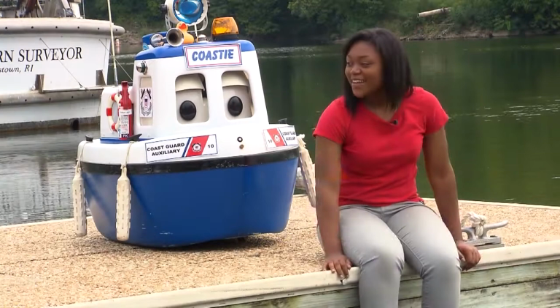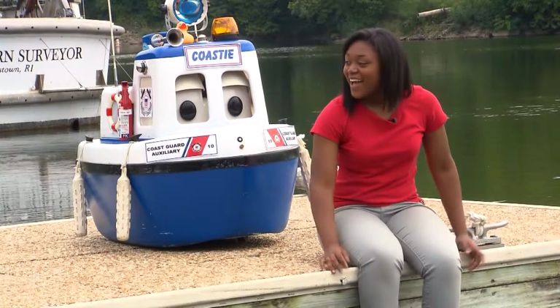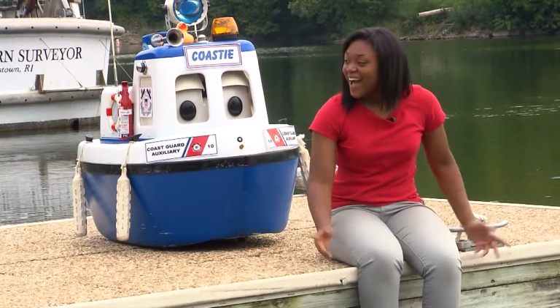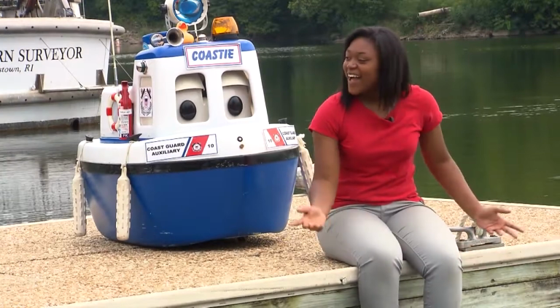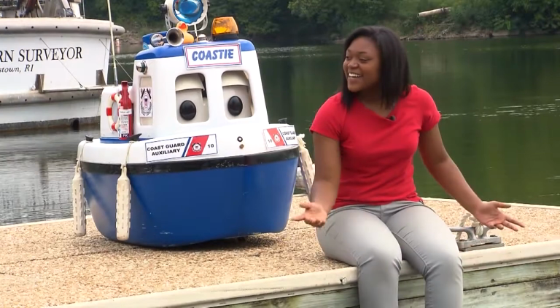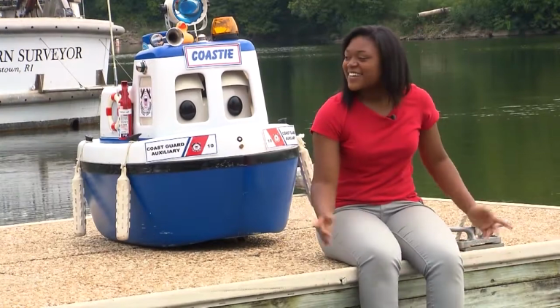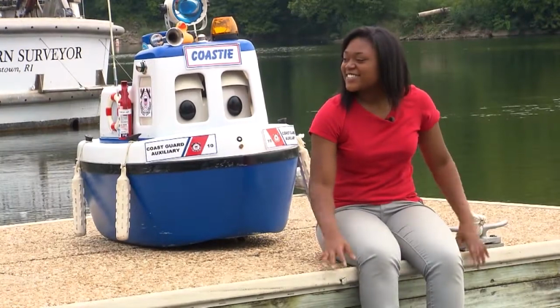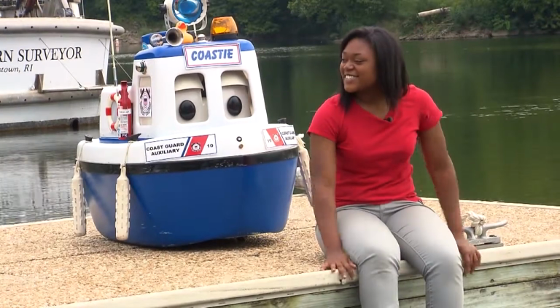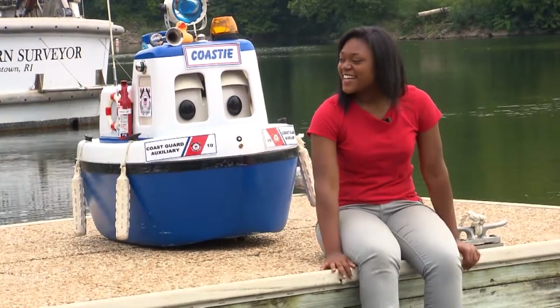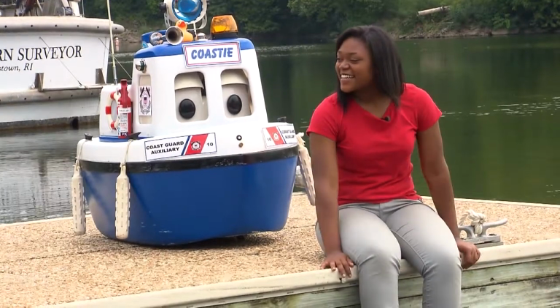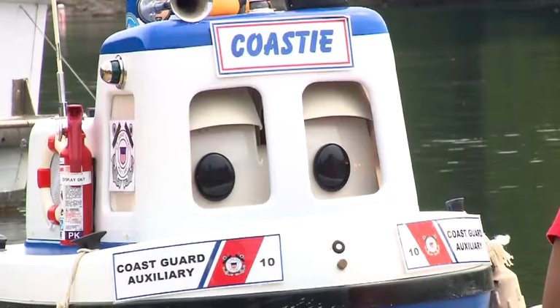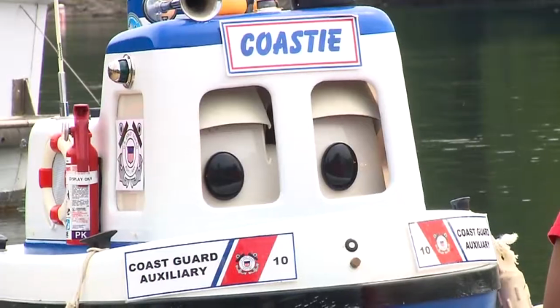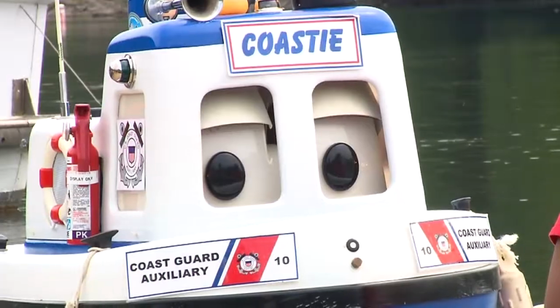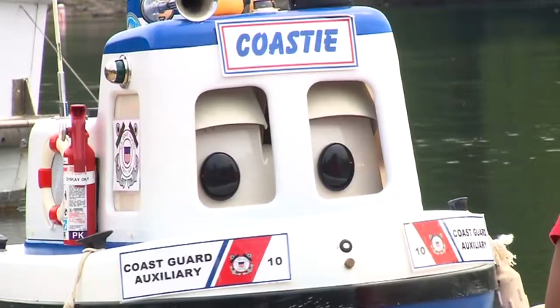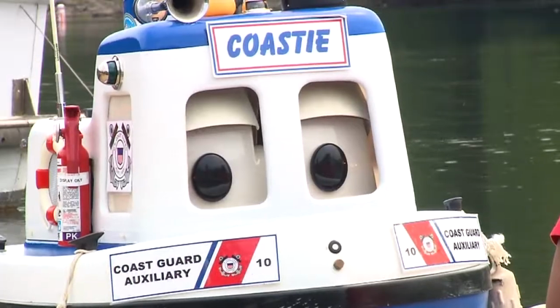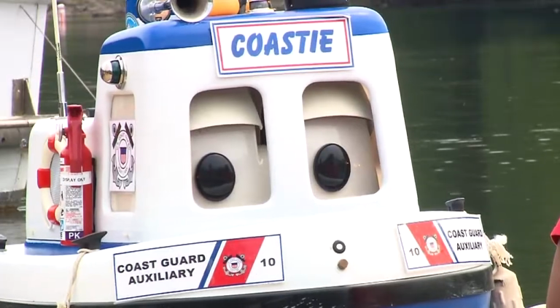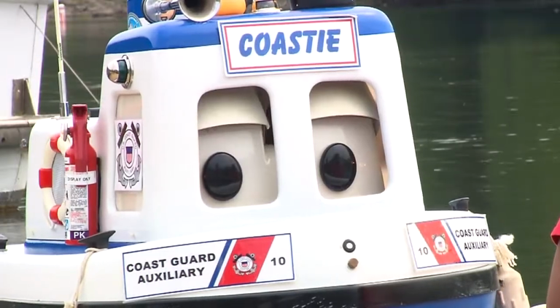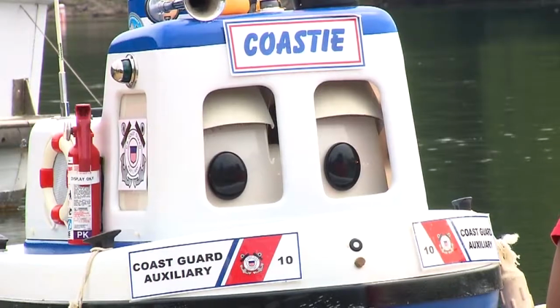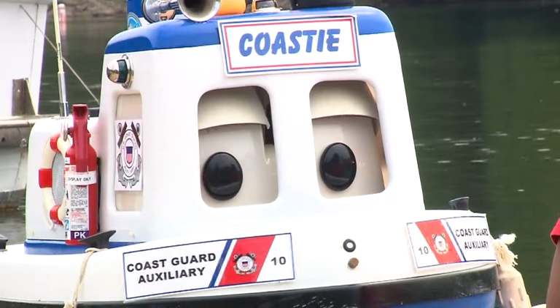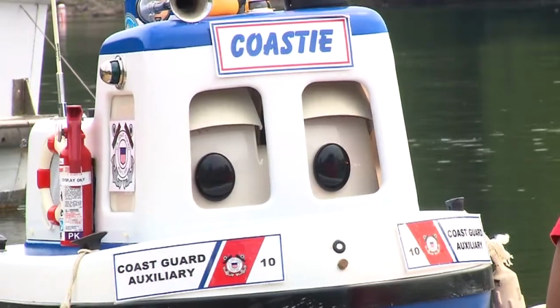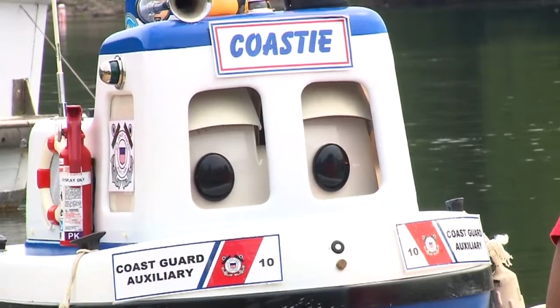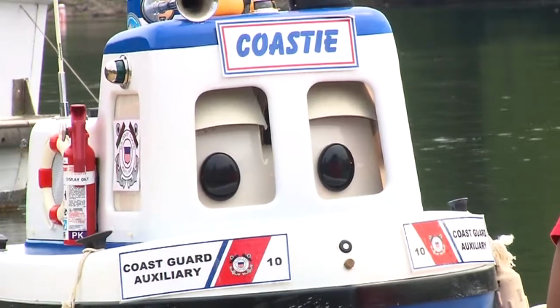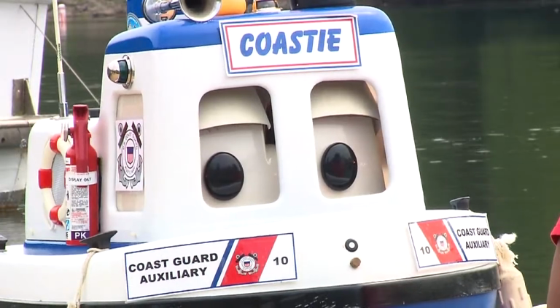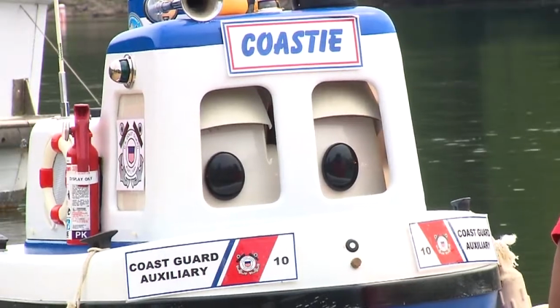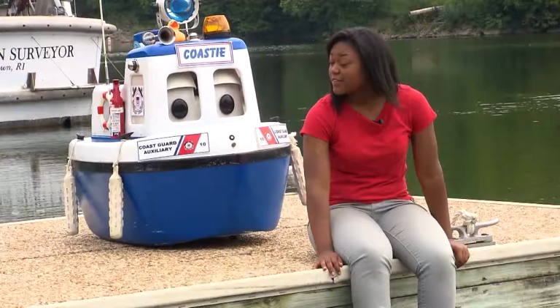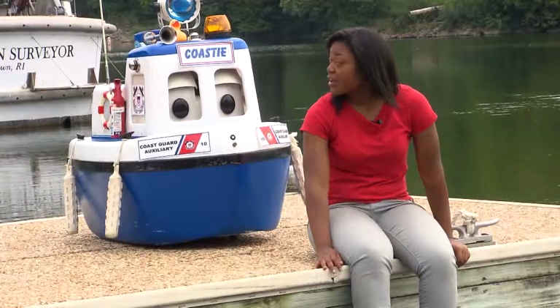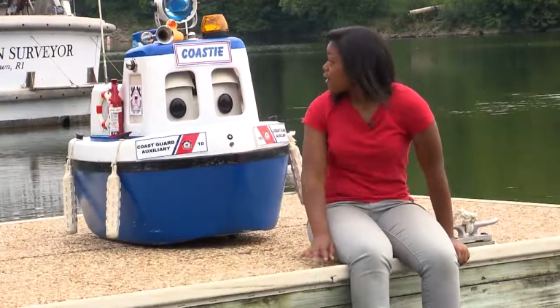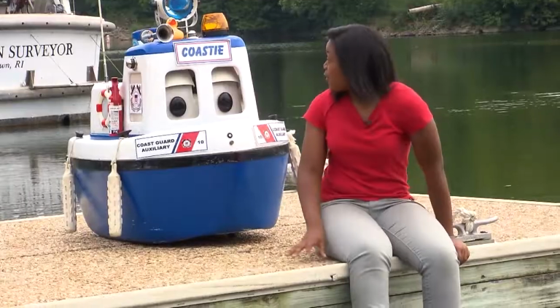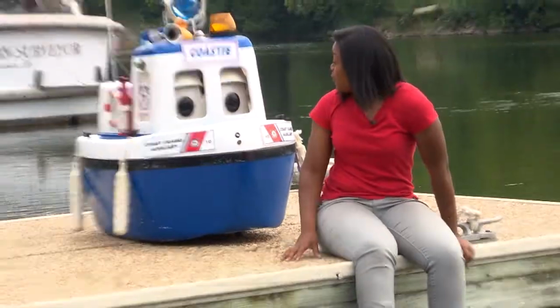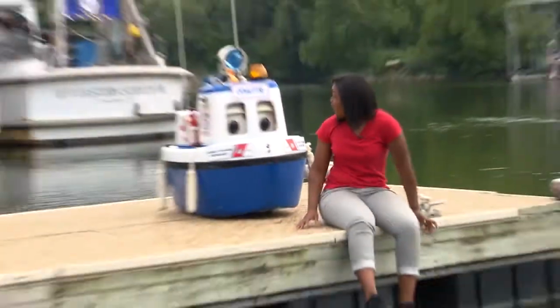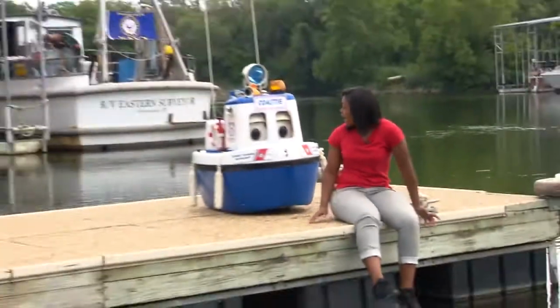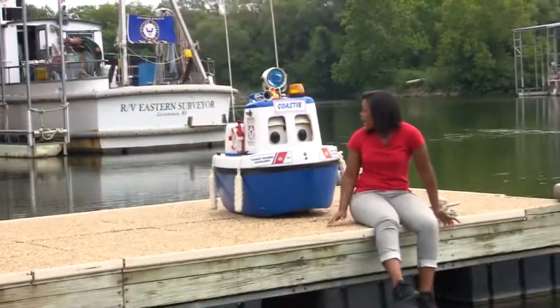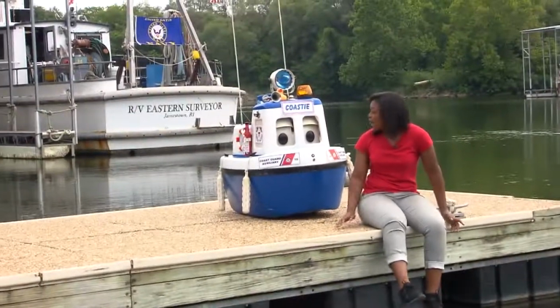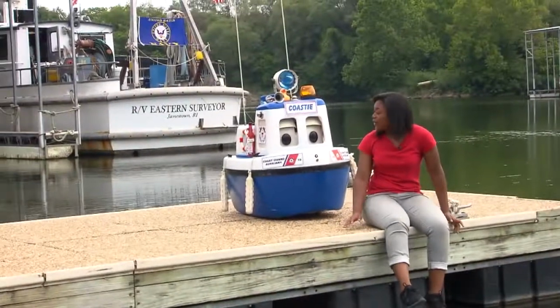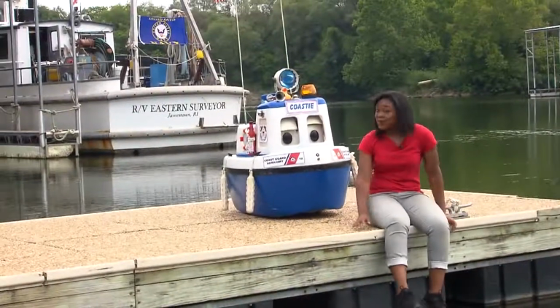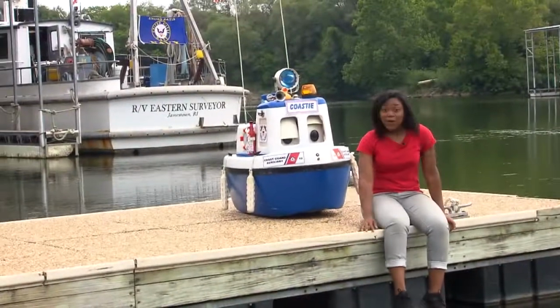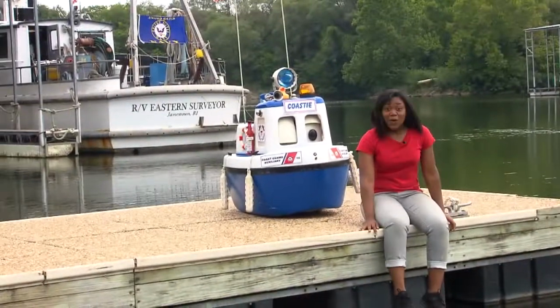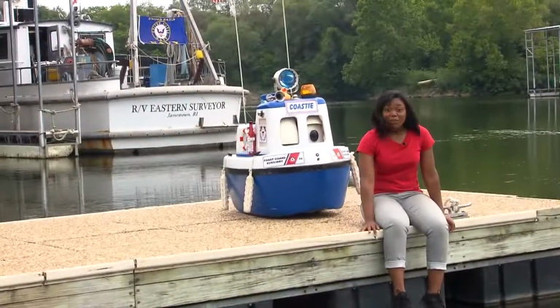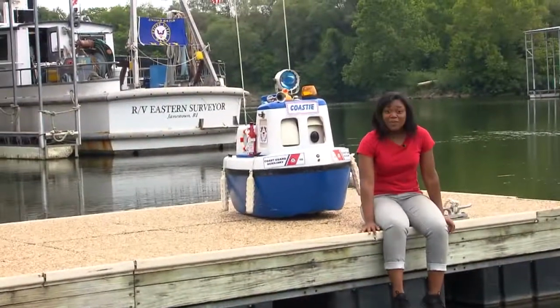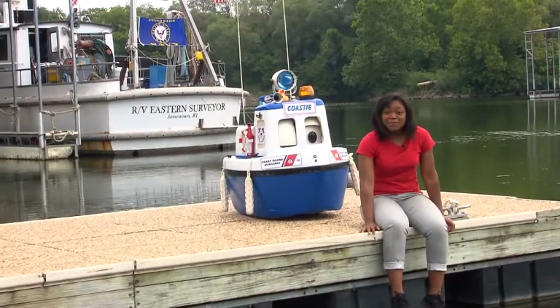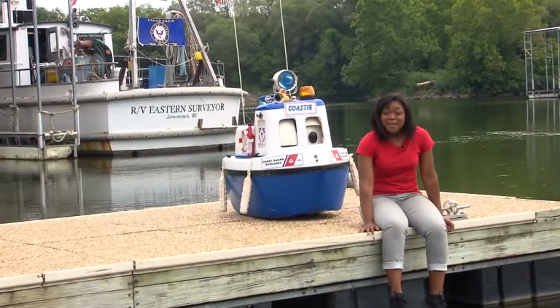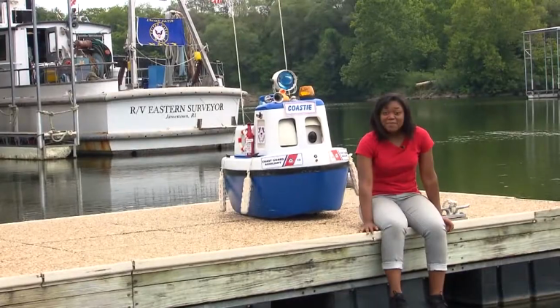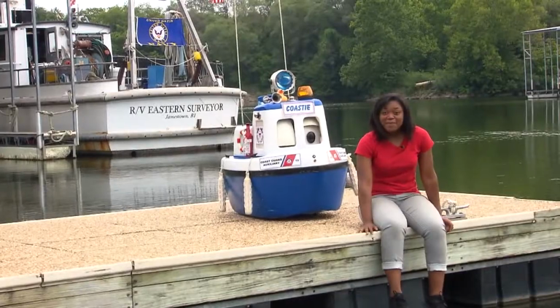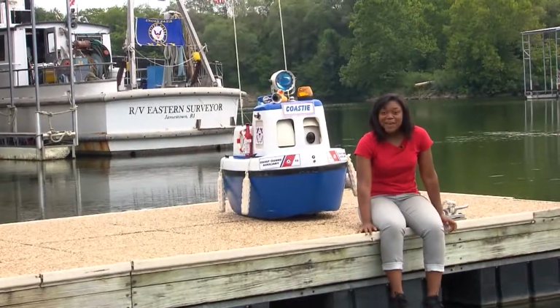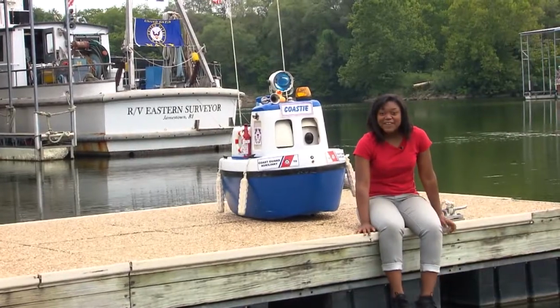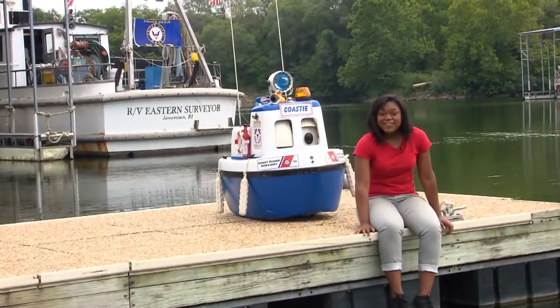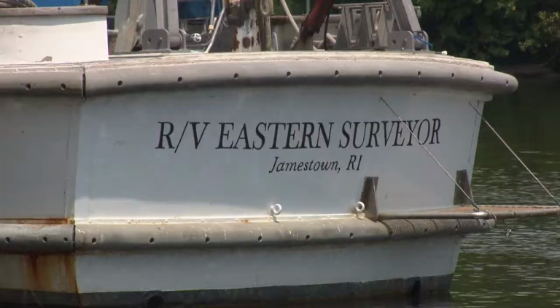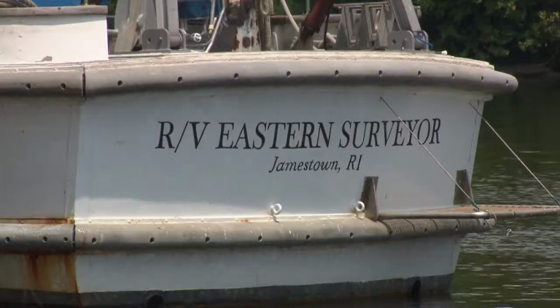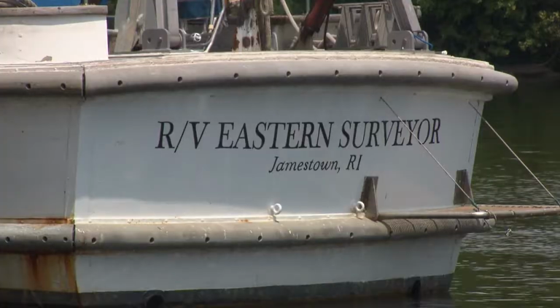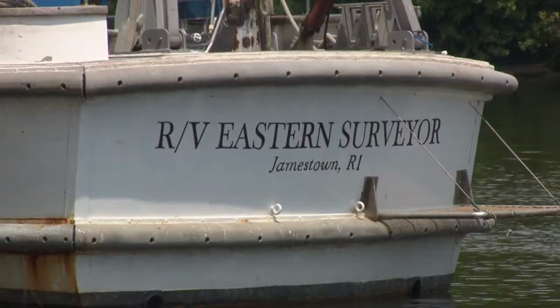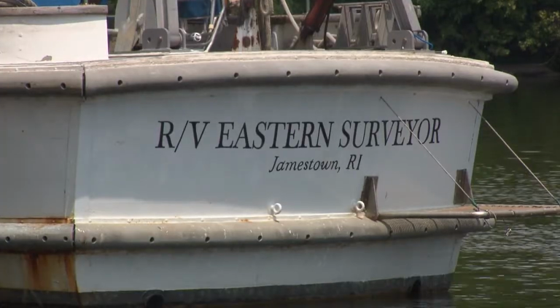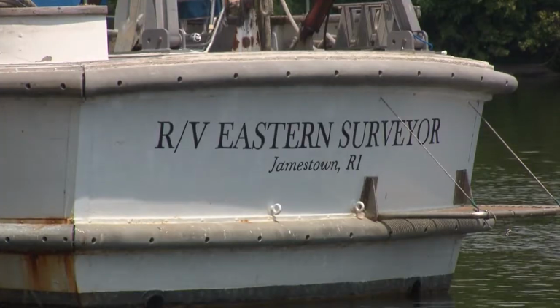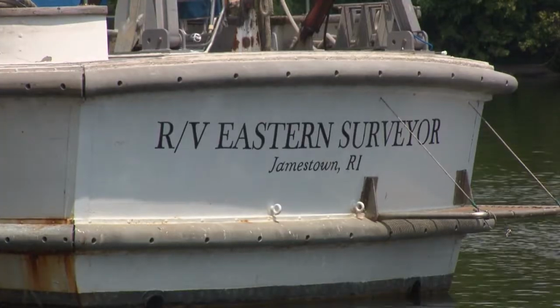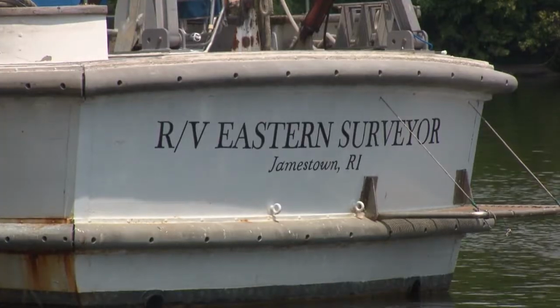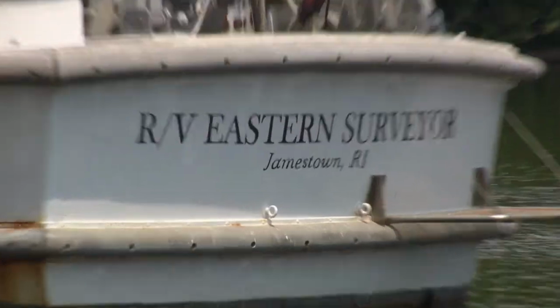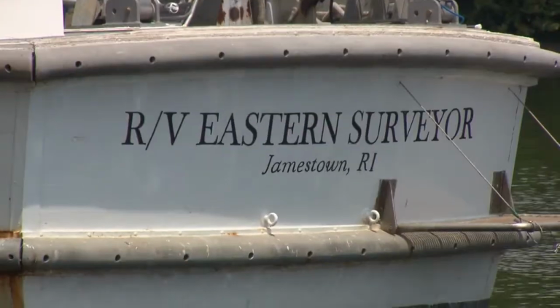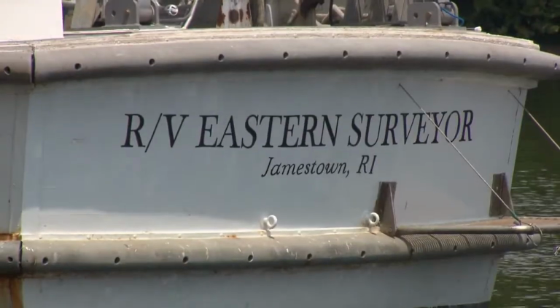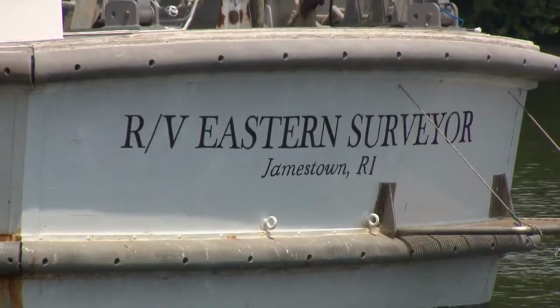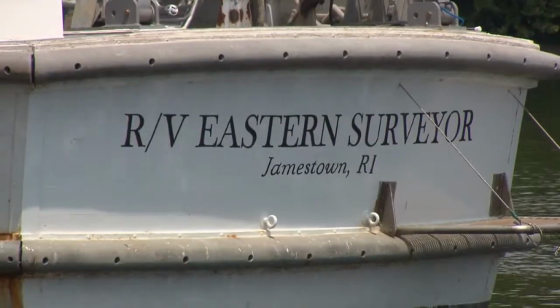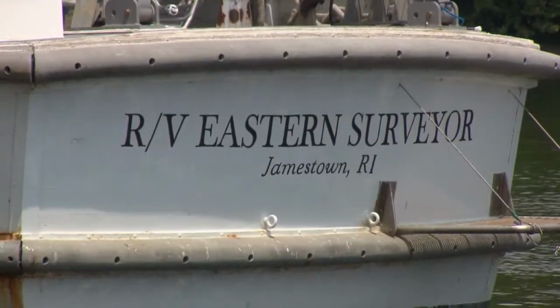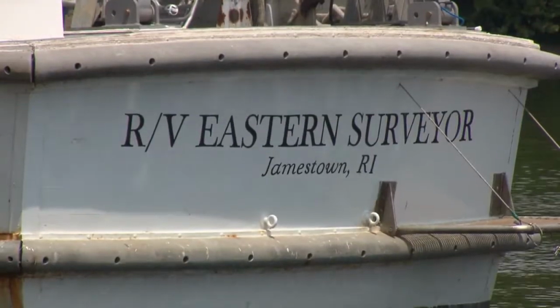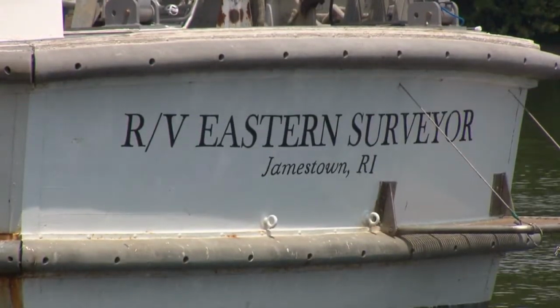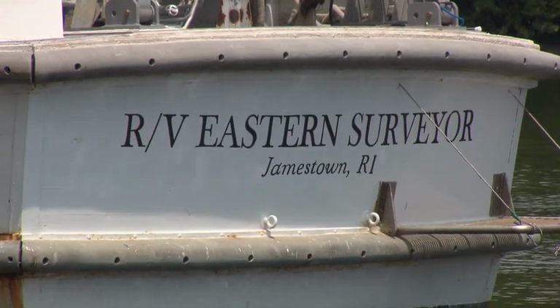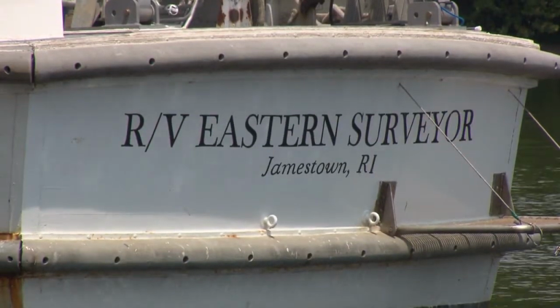Hi, Coastie! Ahoy, Deja! Wow! What a big boat! That's the Eastern Surveyor.